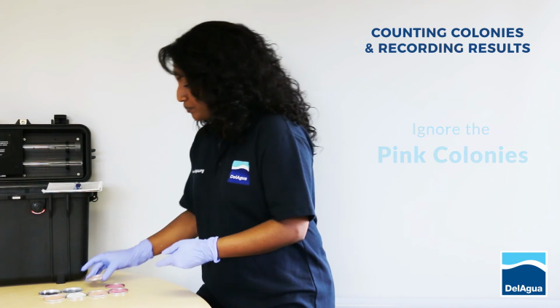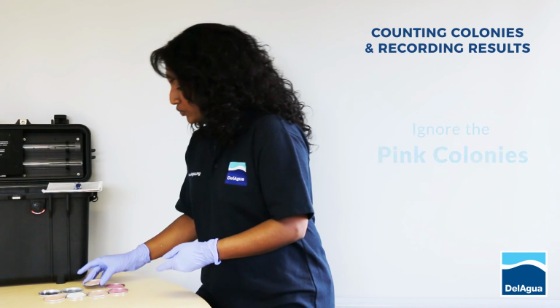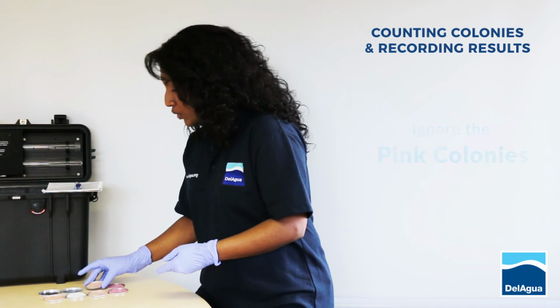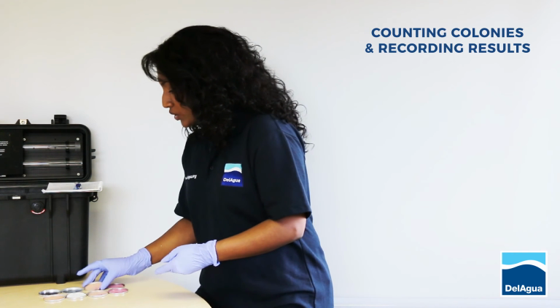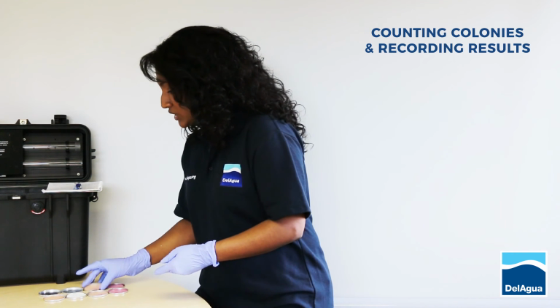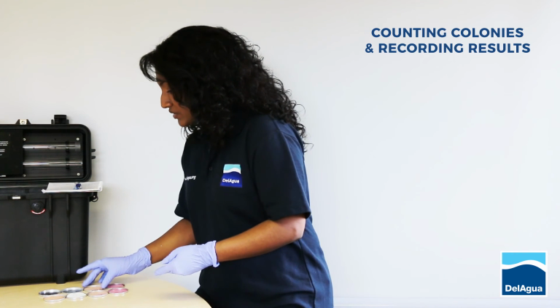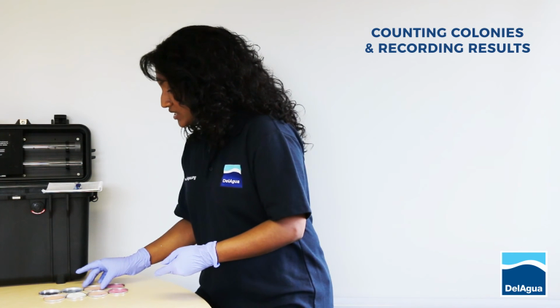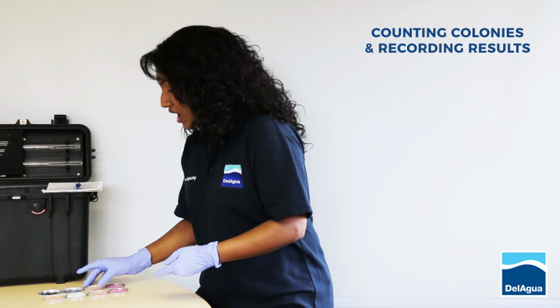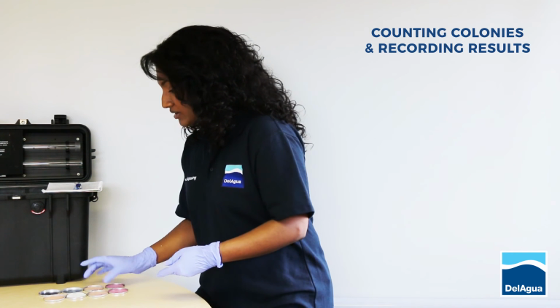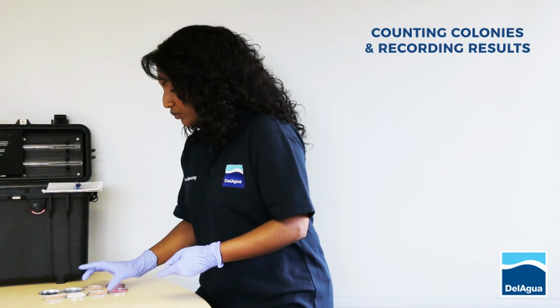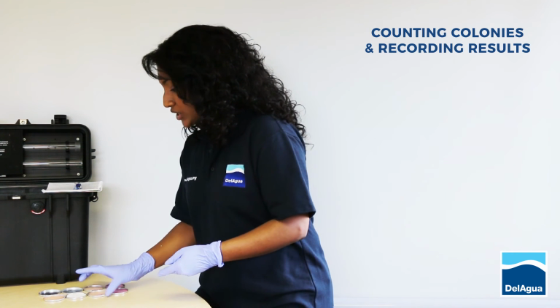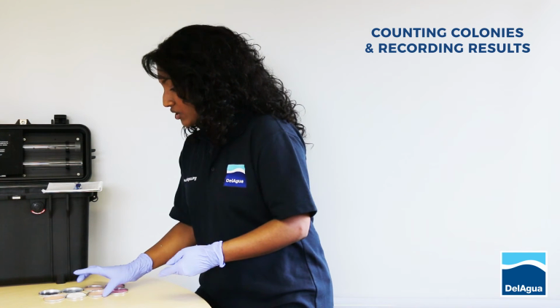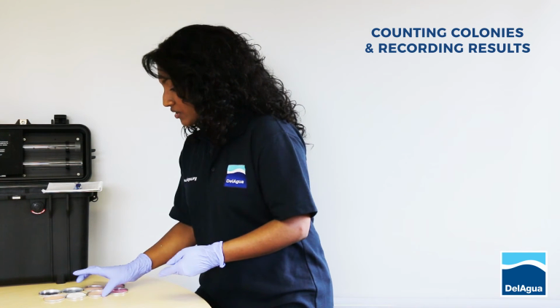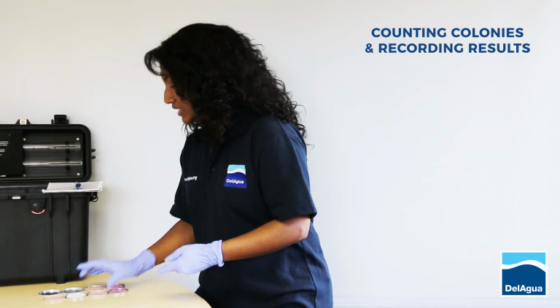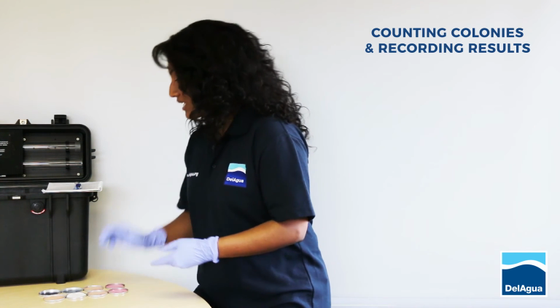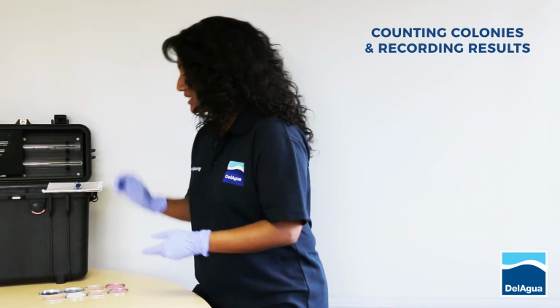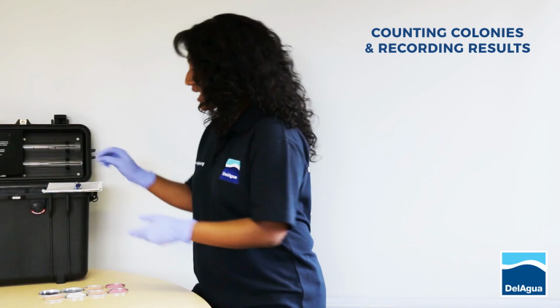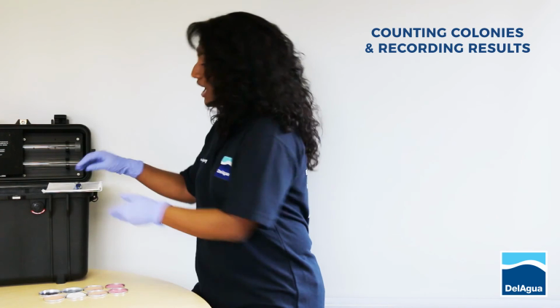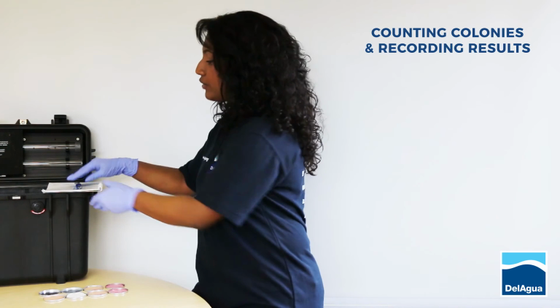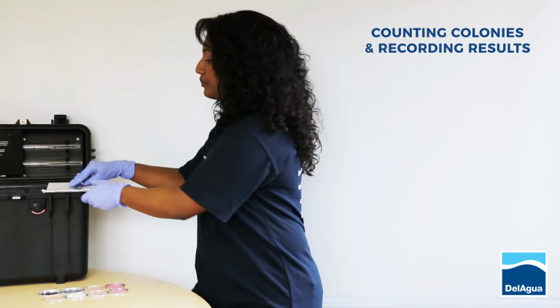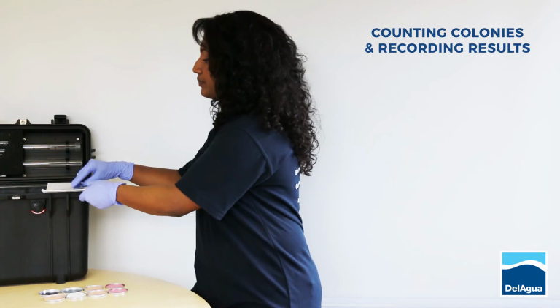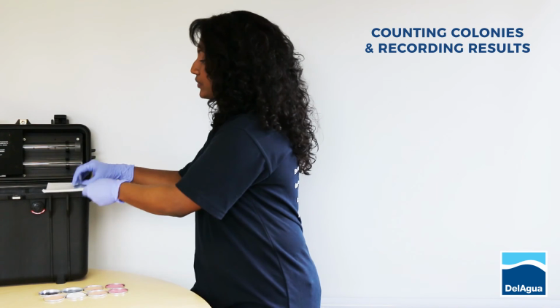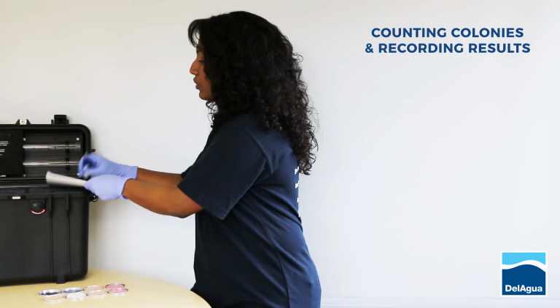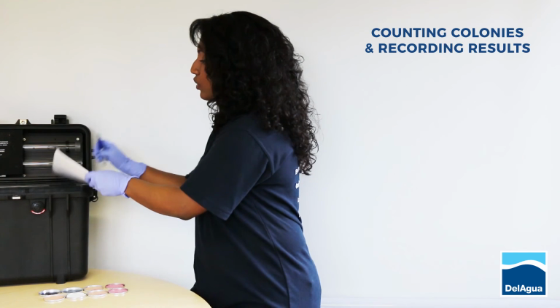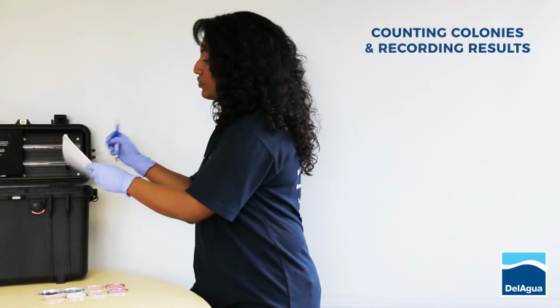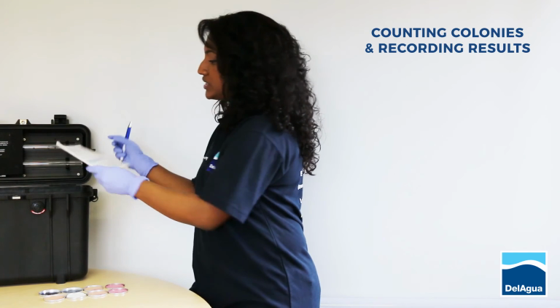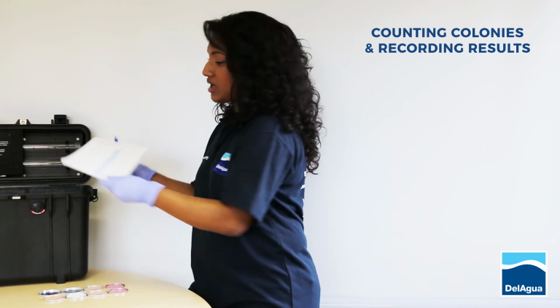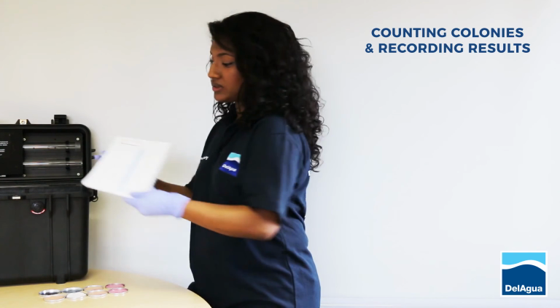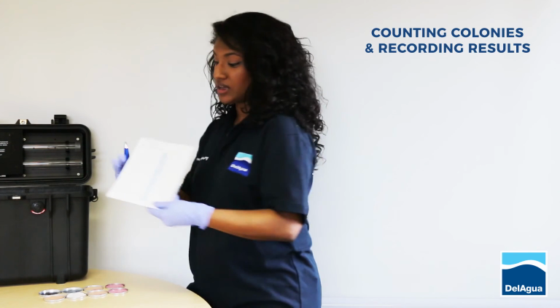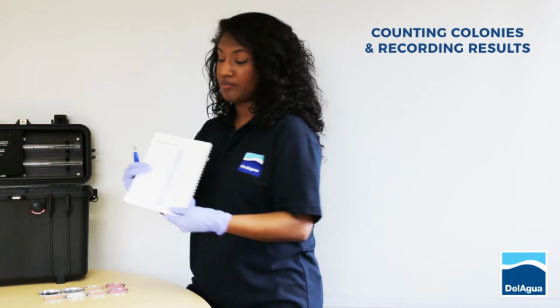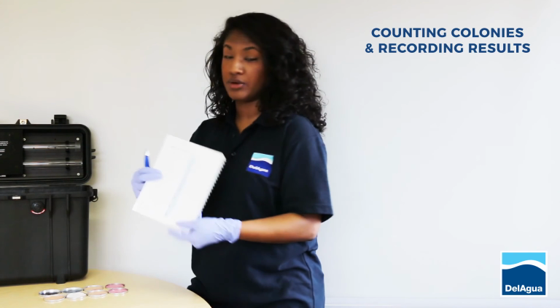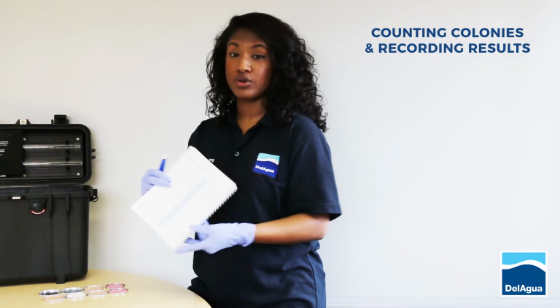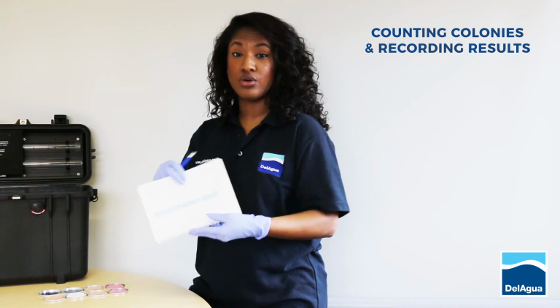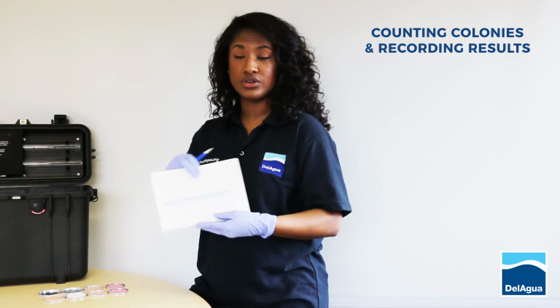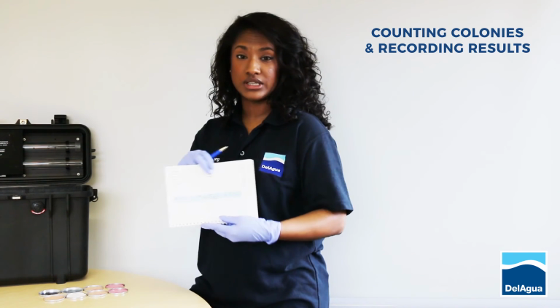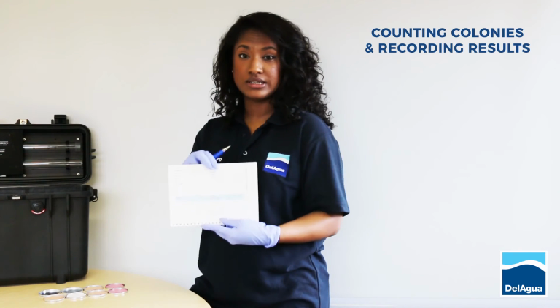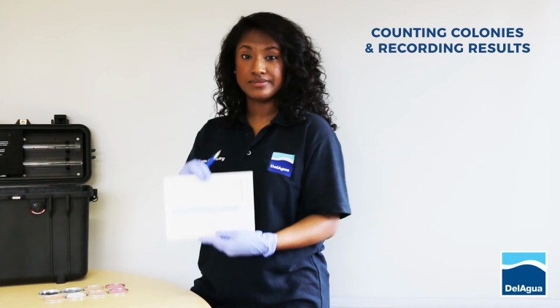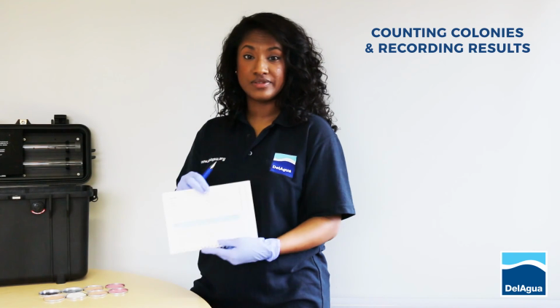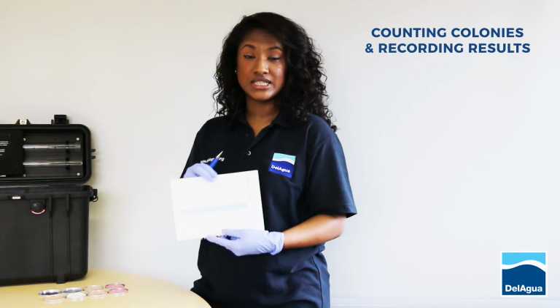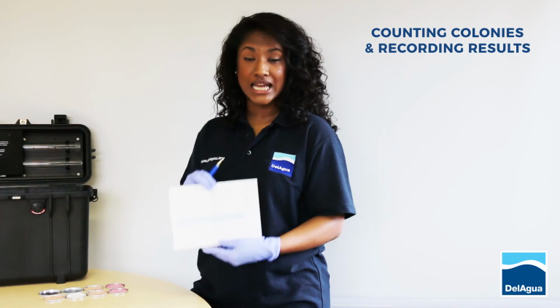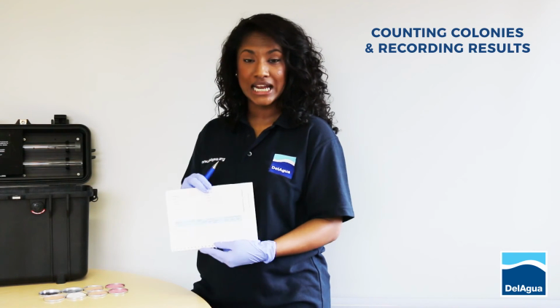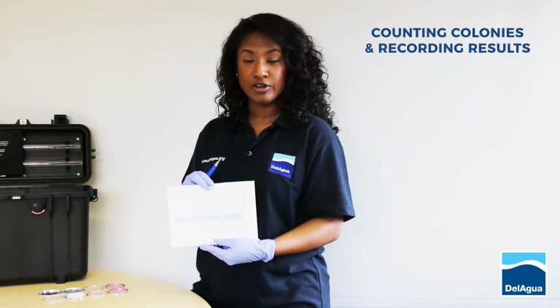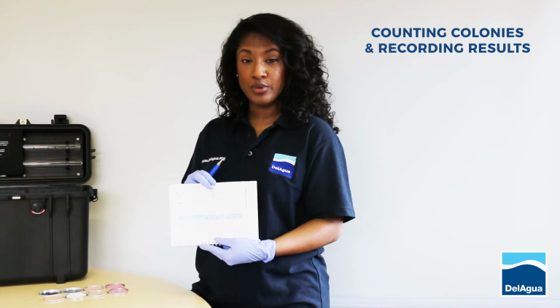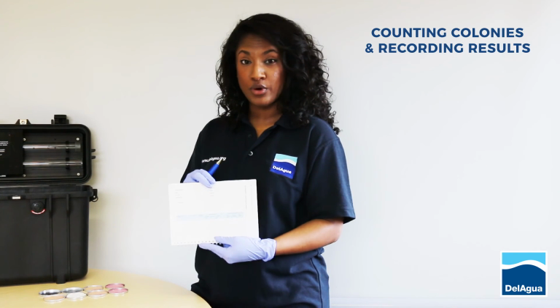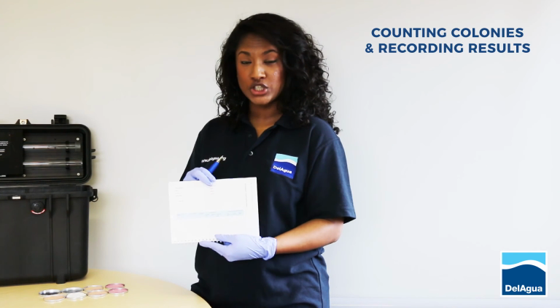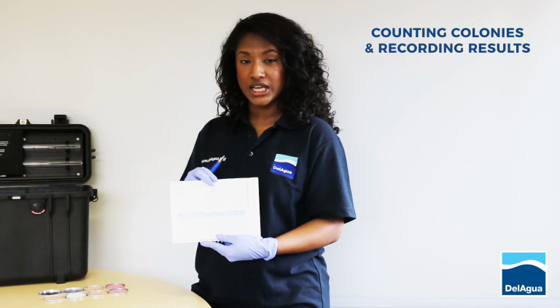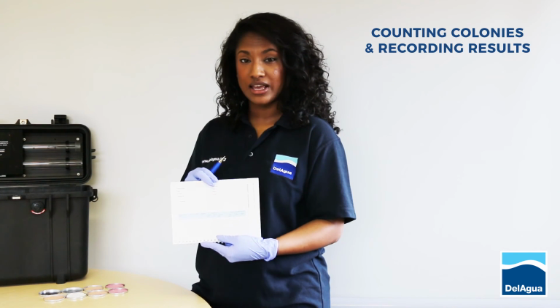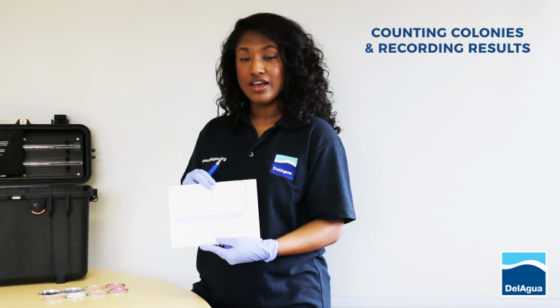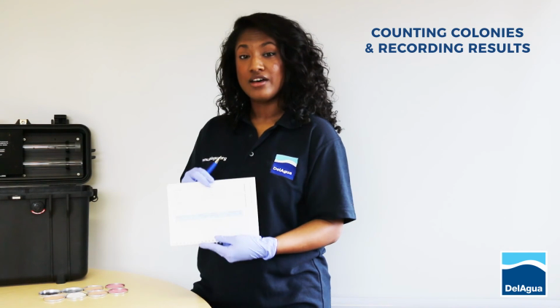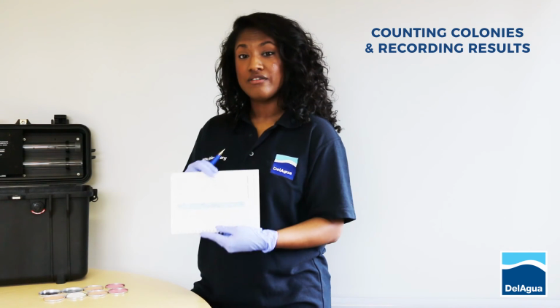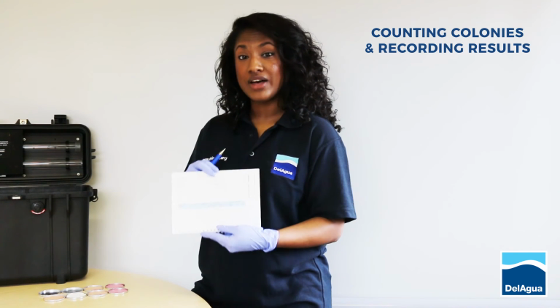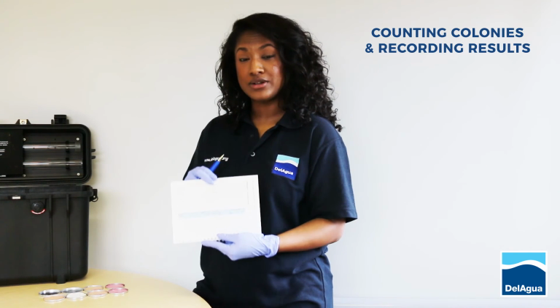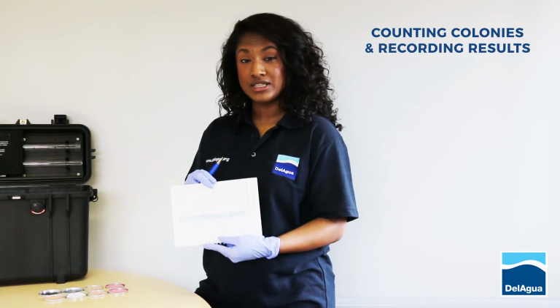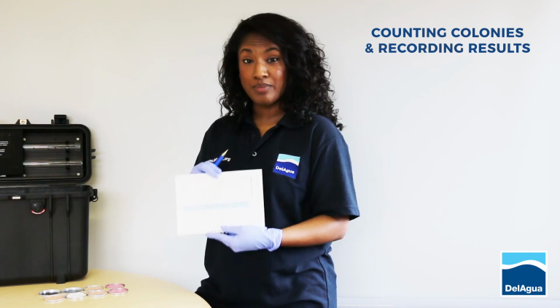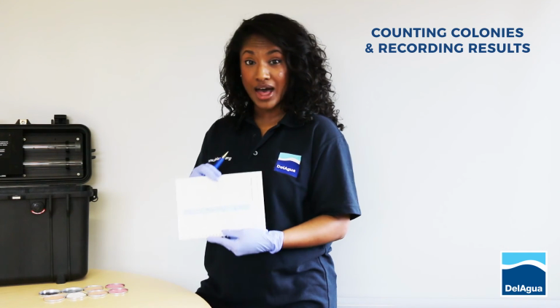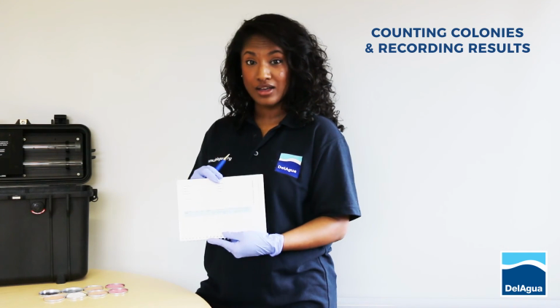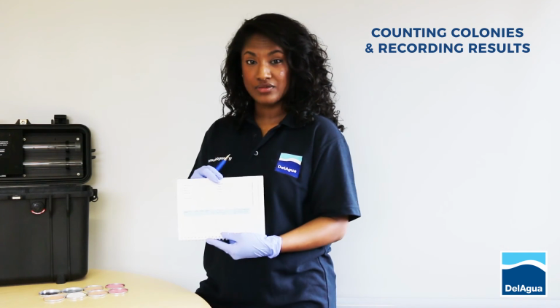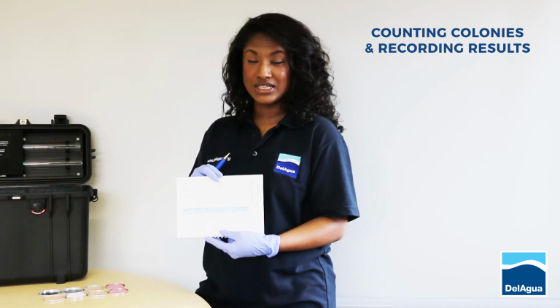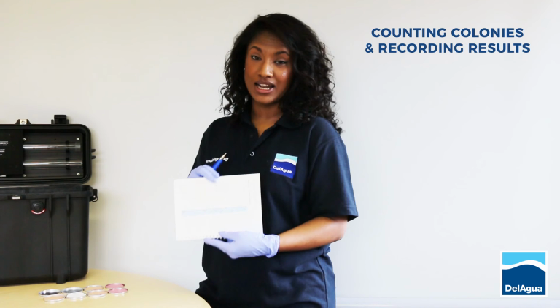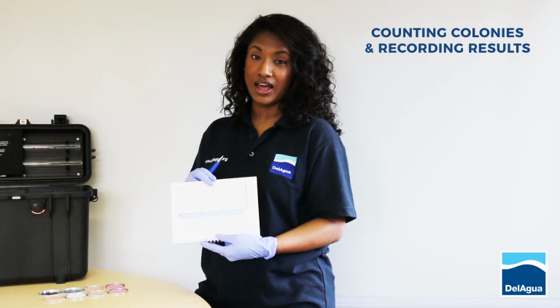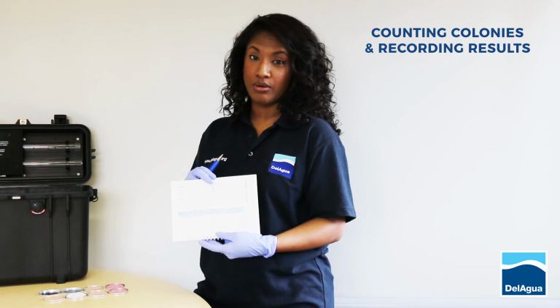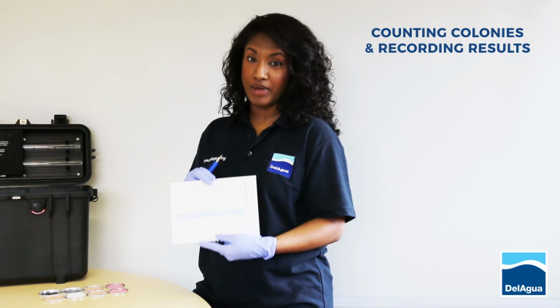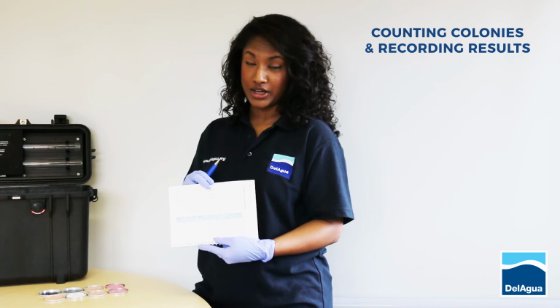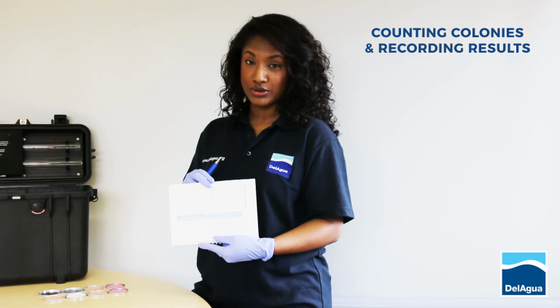Once you've decided which colonies to count, all results can be recorded in the daily report sheet found in the back of the Delagua manual.